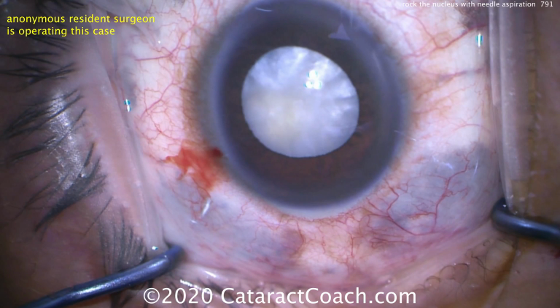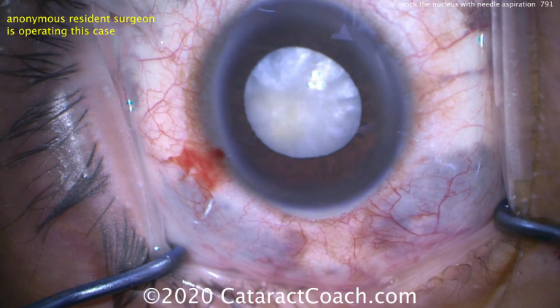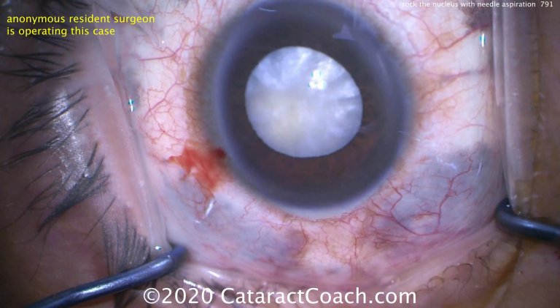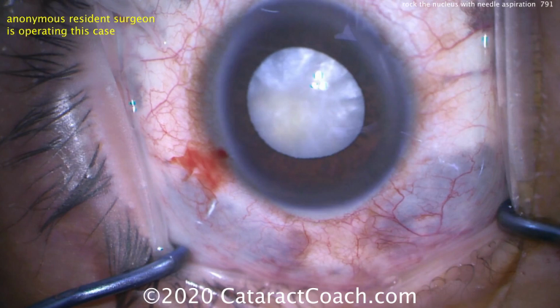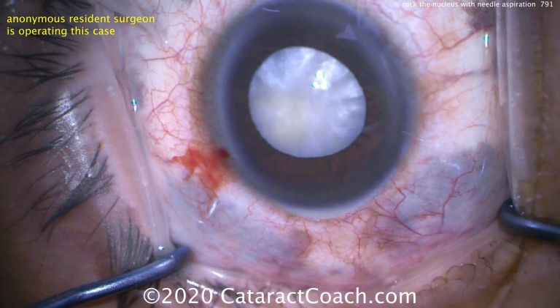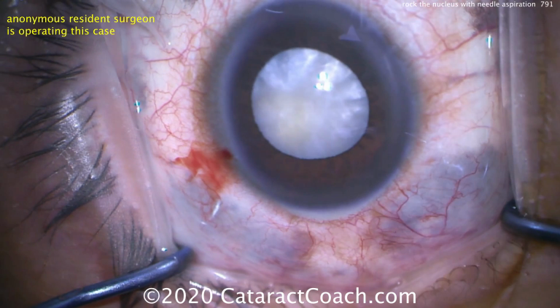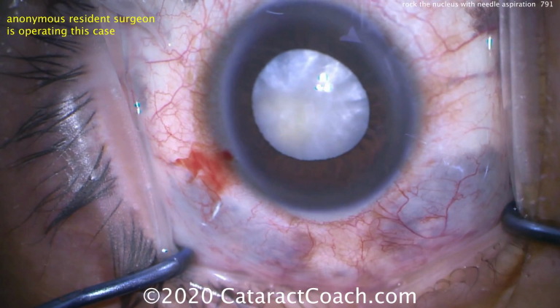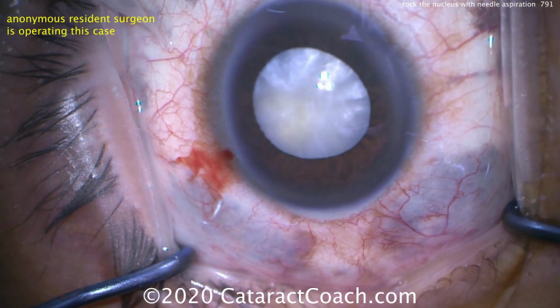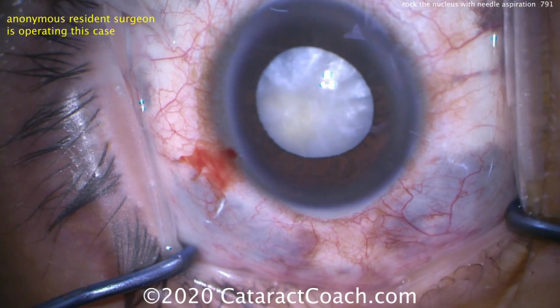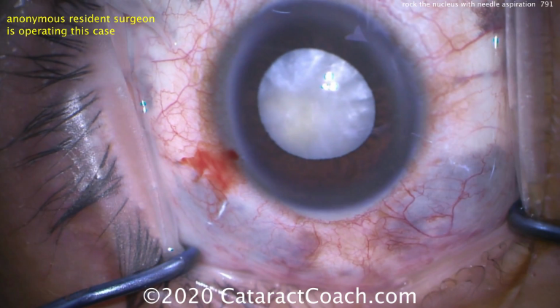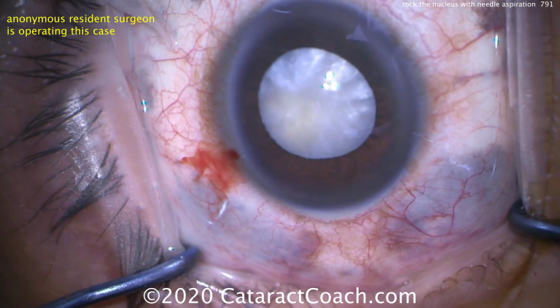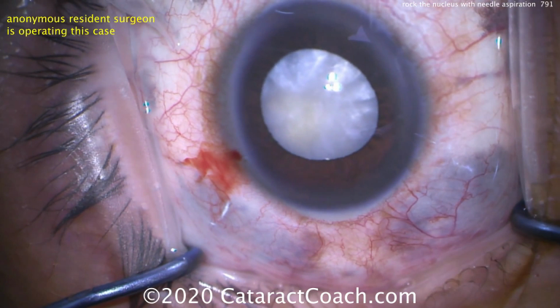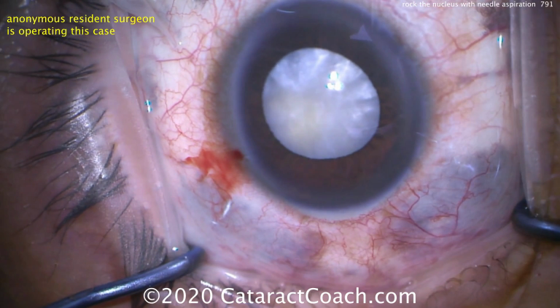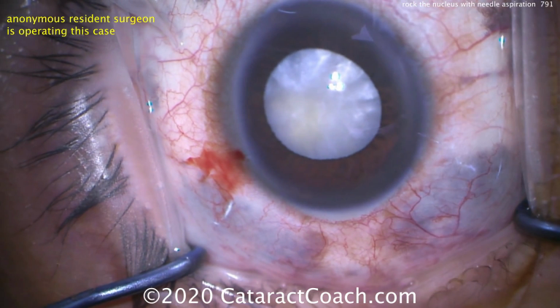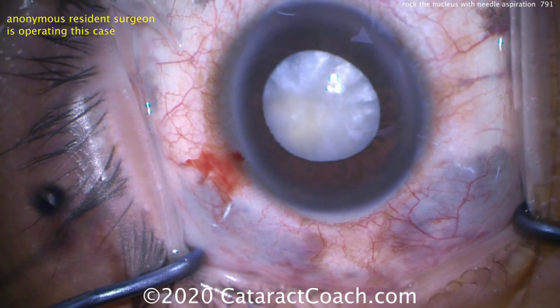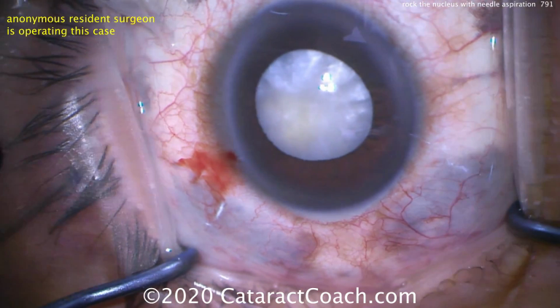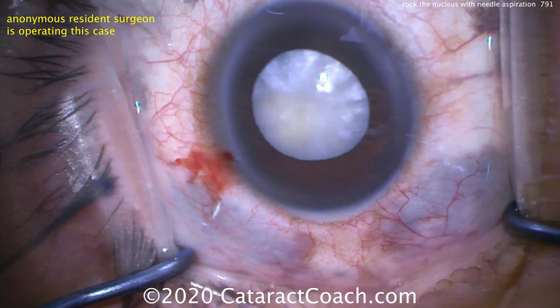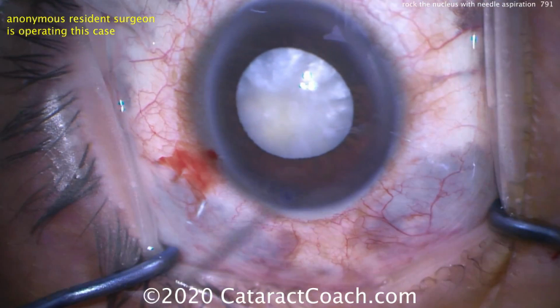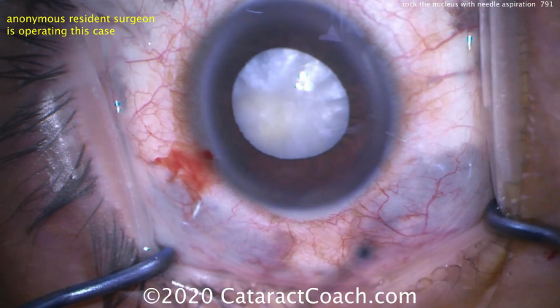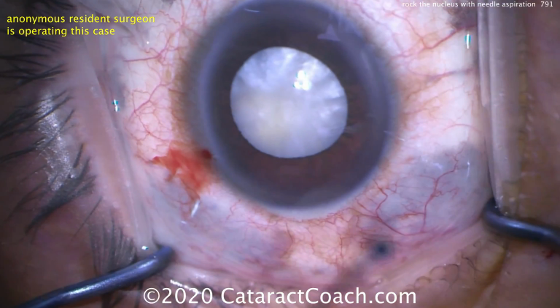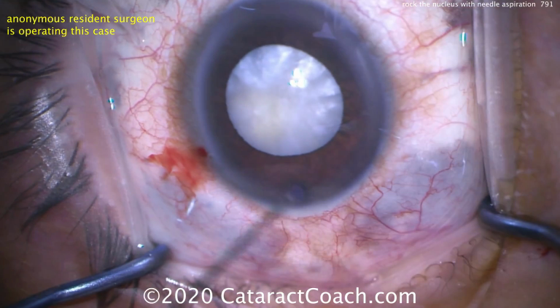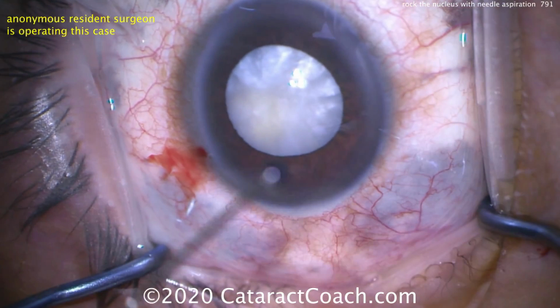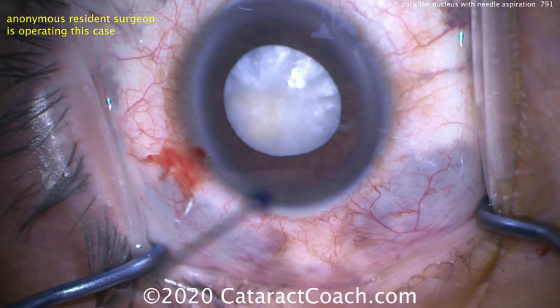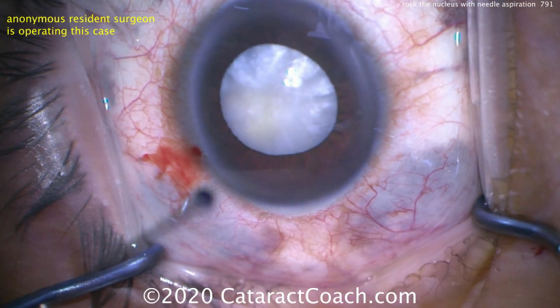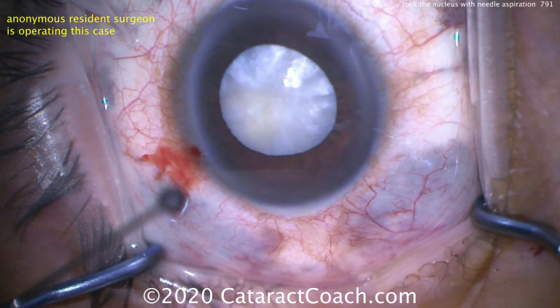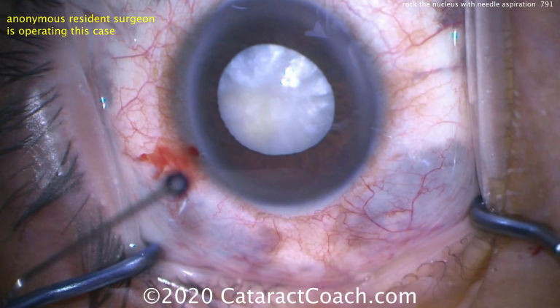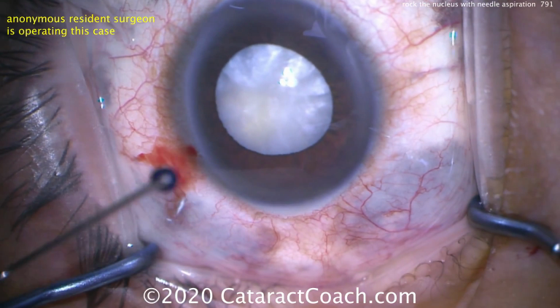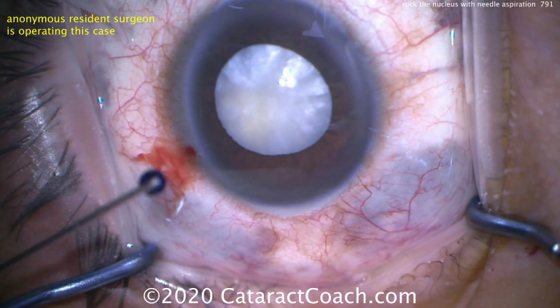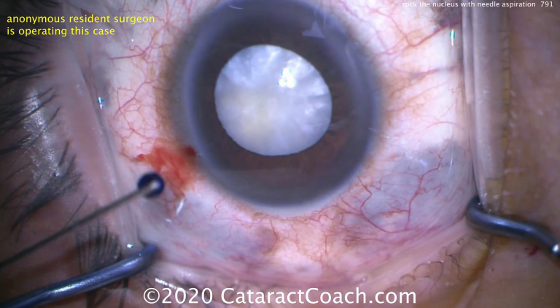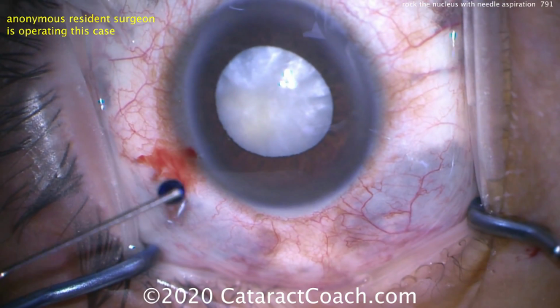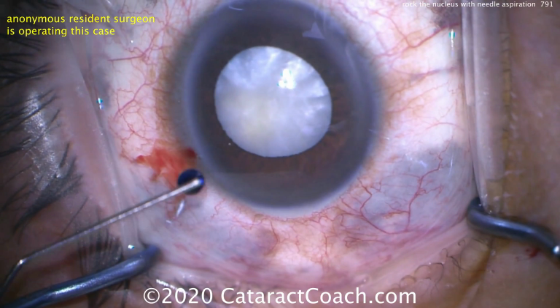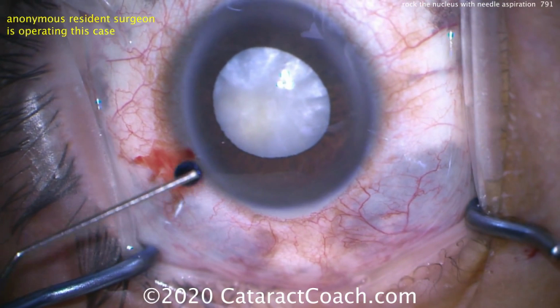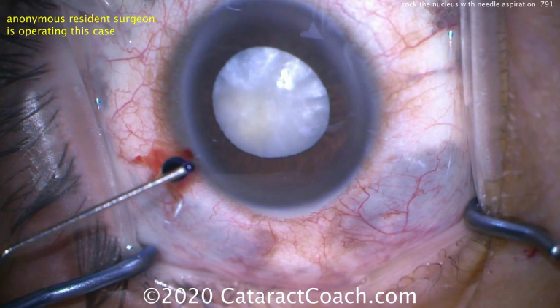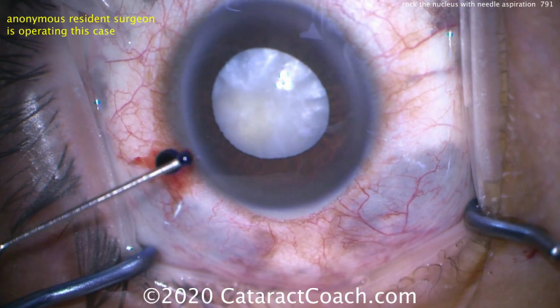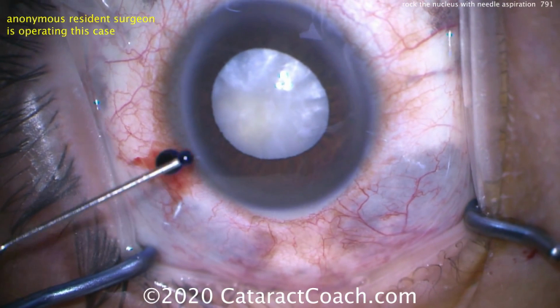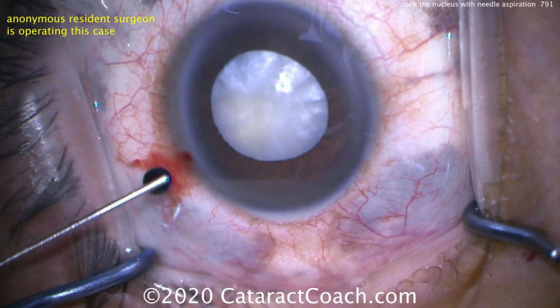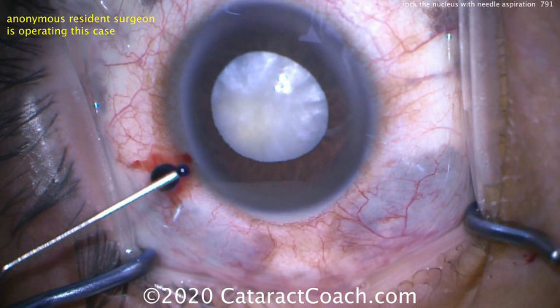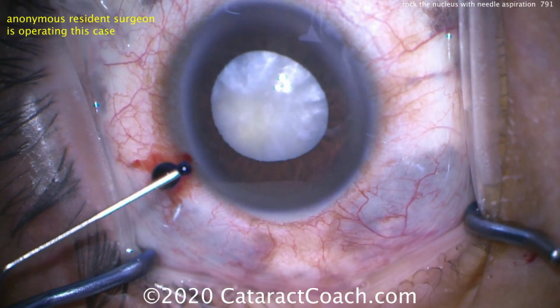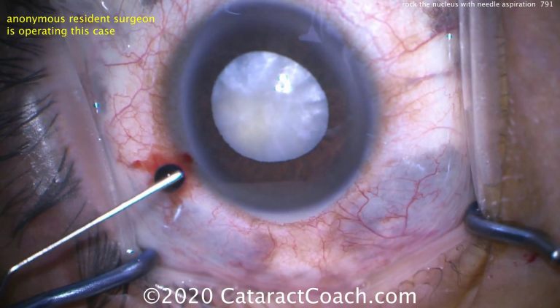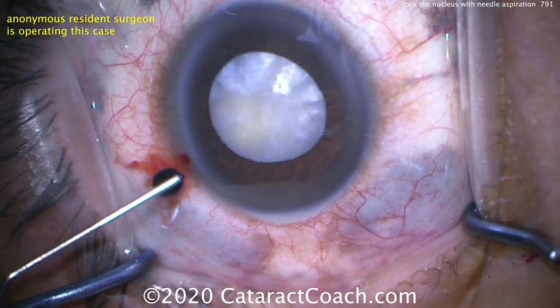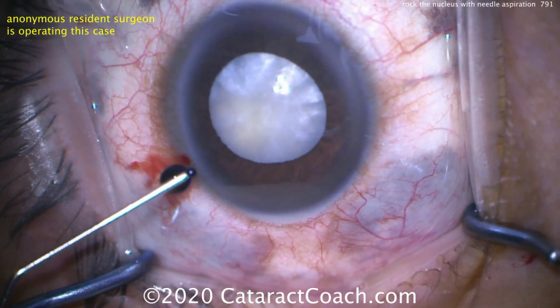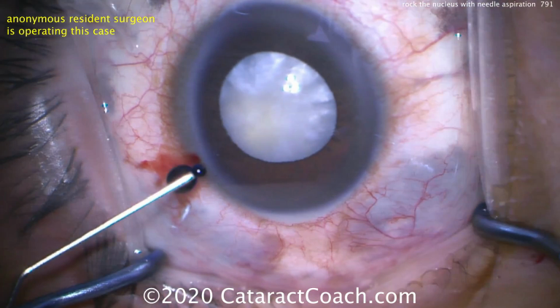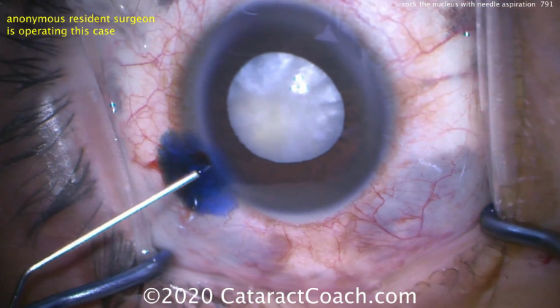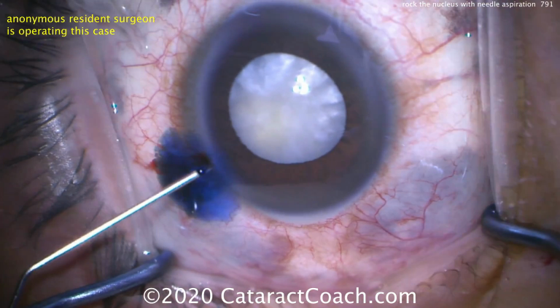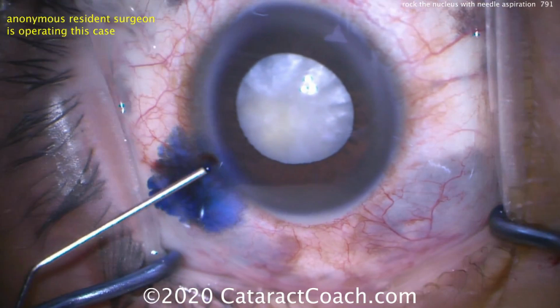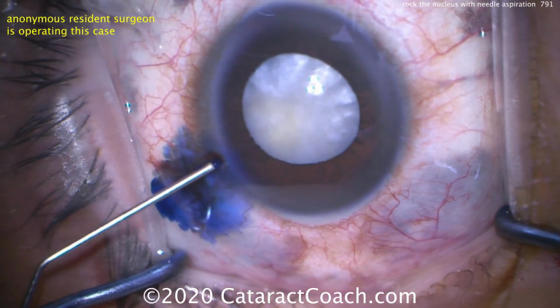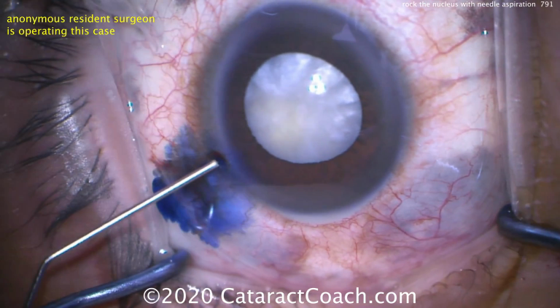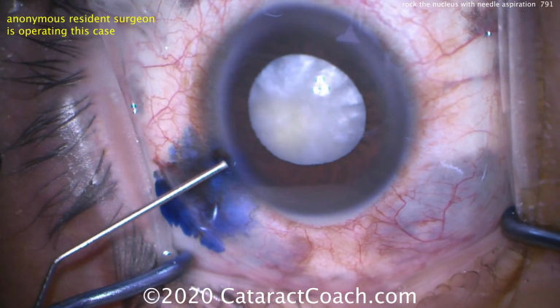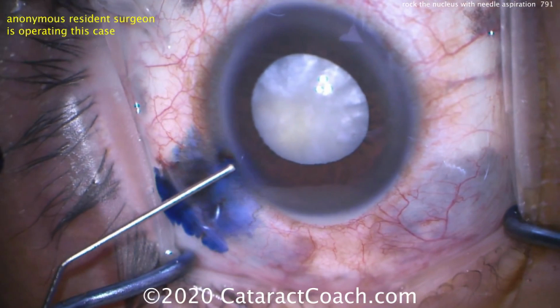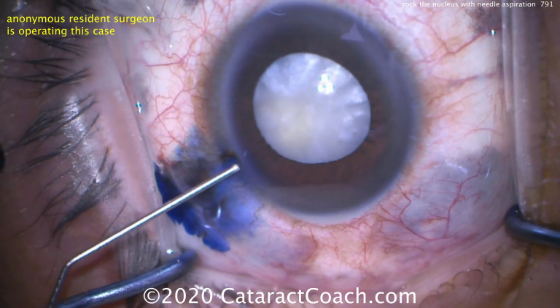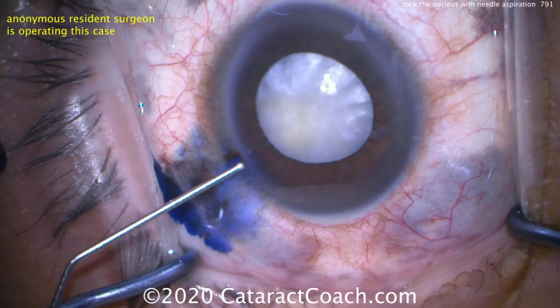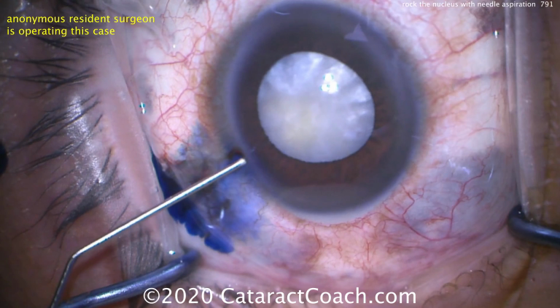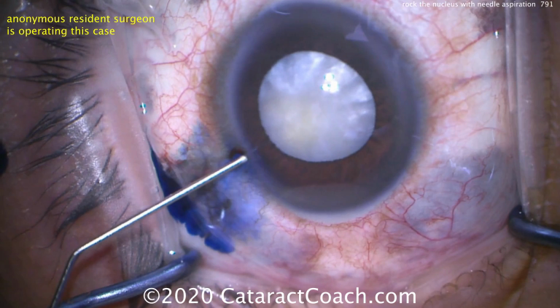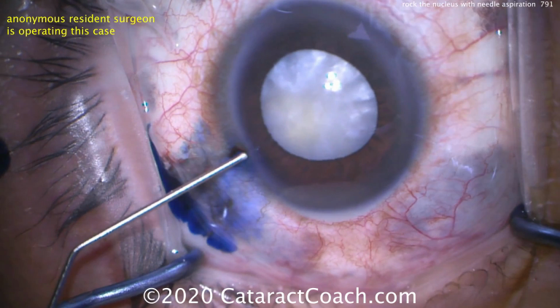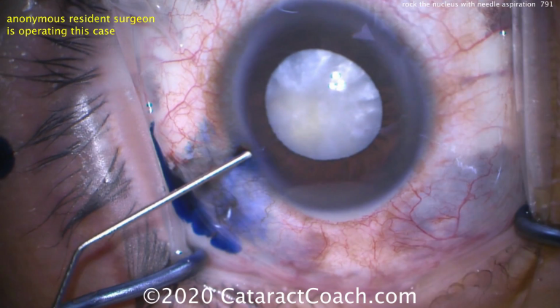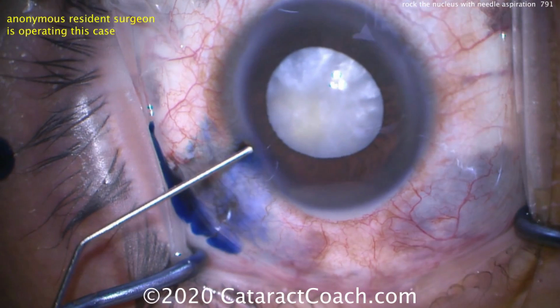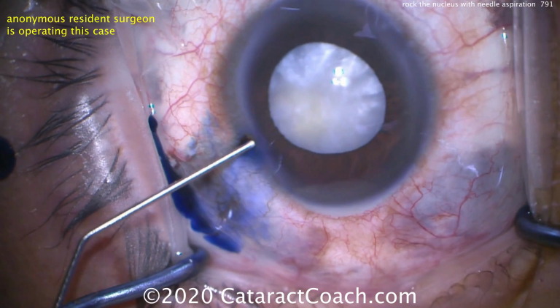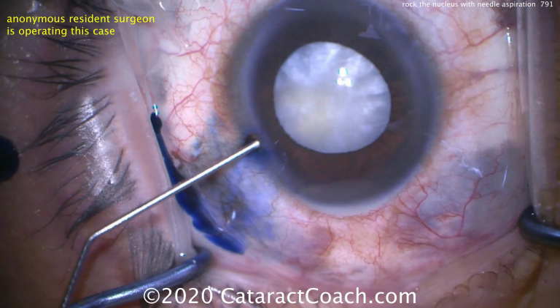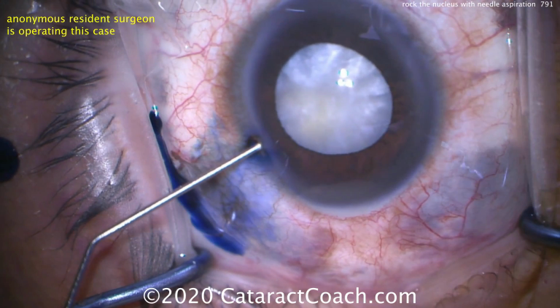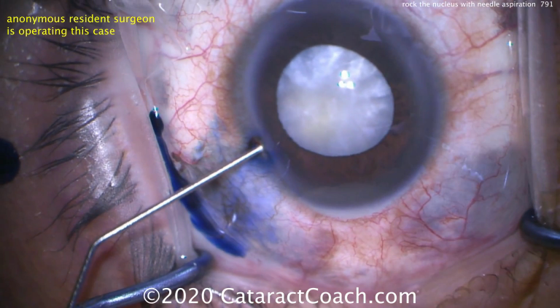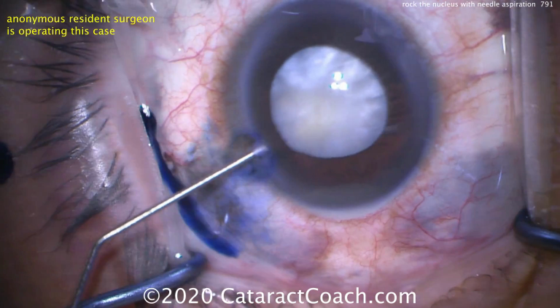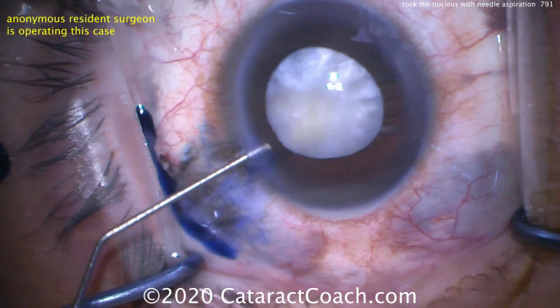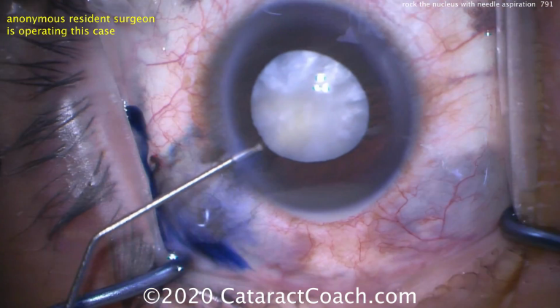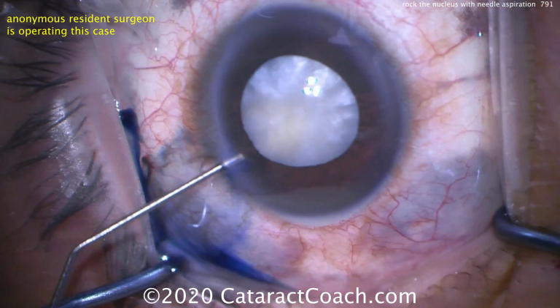Here's the cataract. You can see it's milky white. It's intumescent, so it's fluid-filled. The cortex has liquefied.